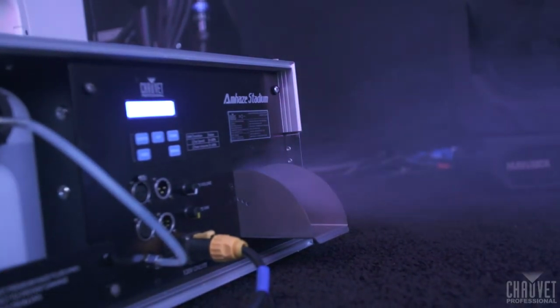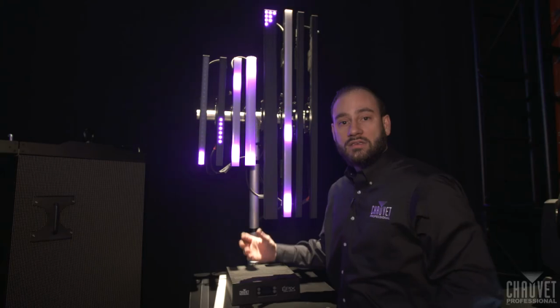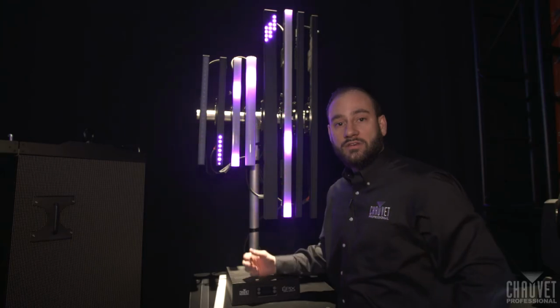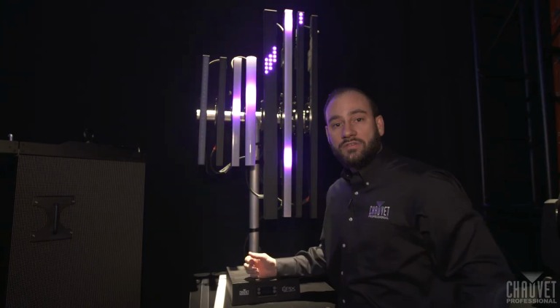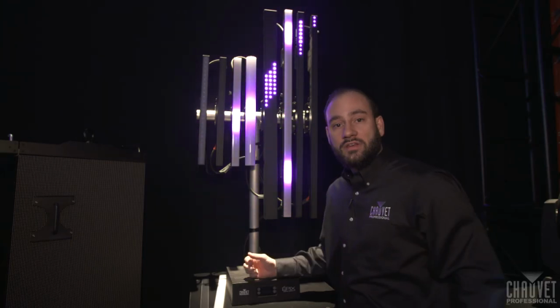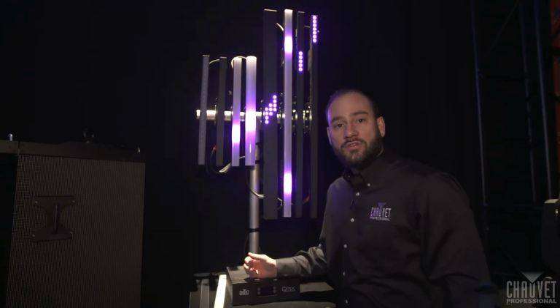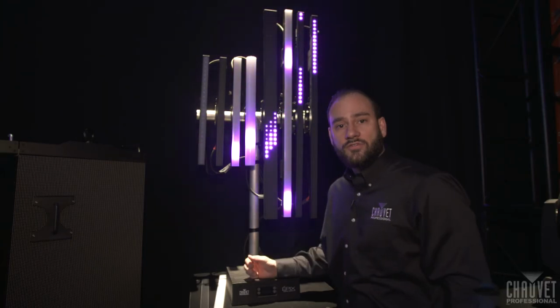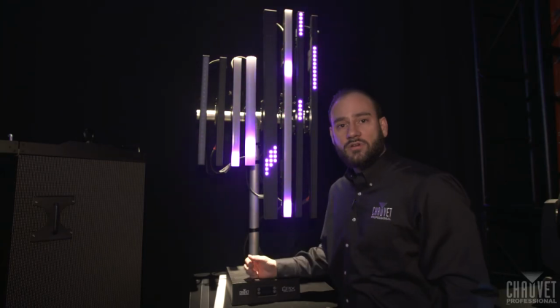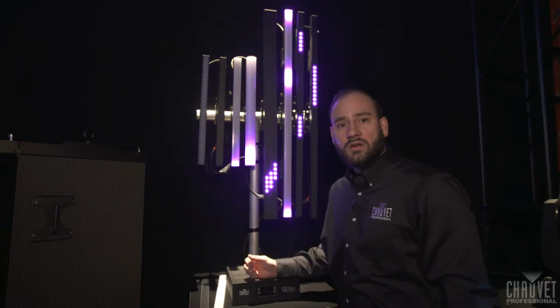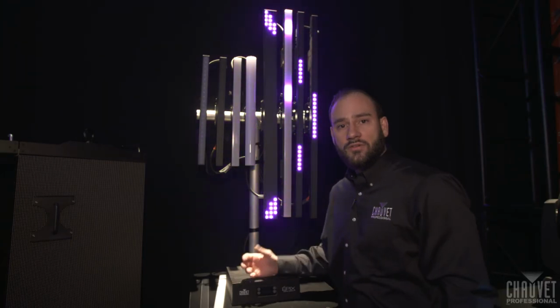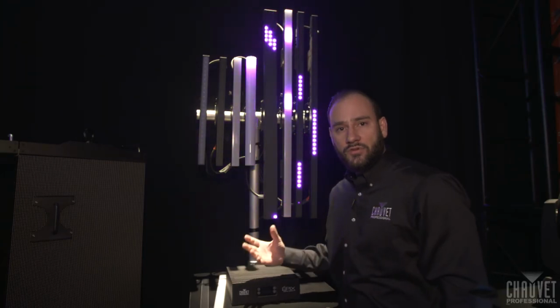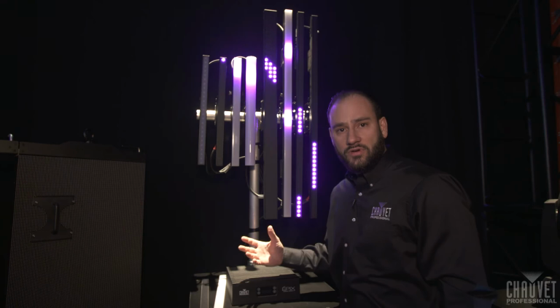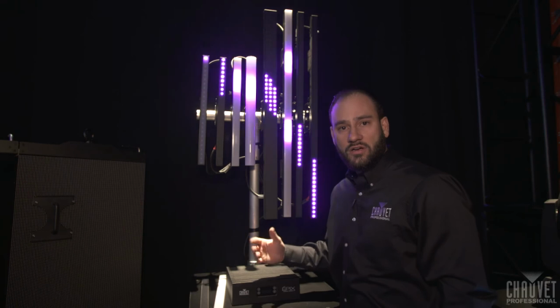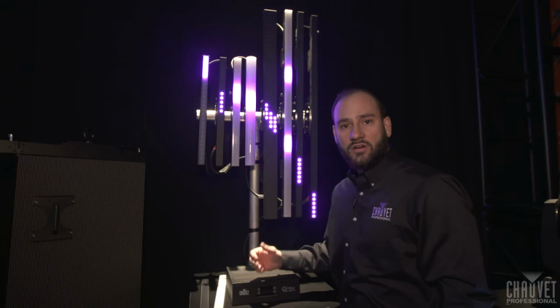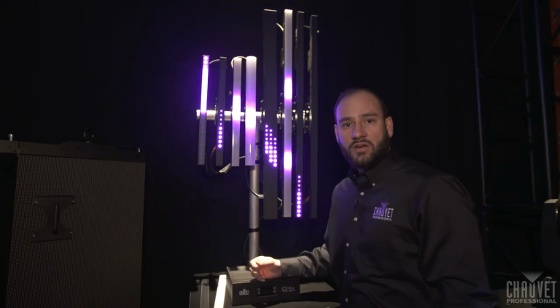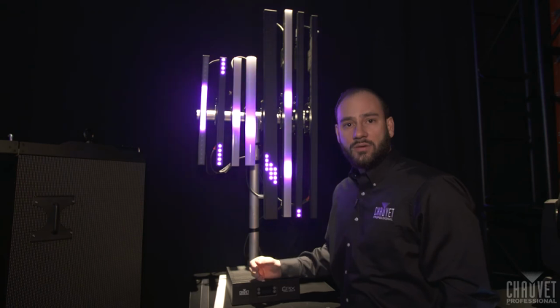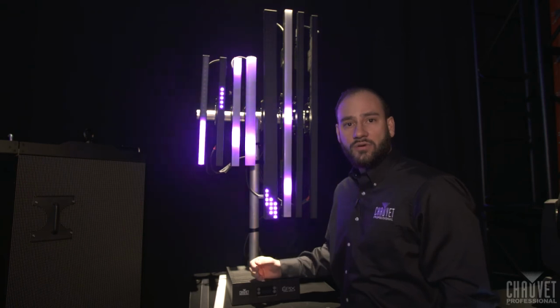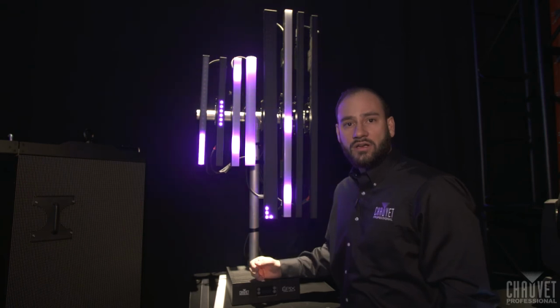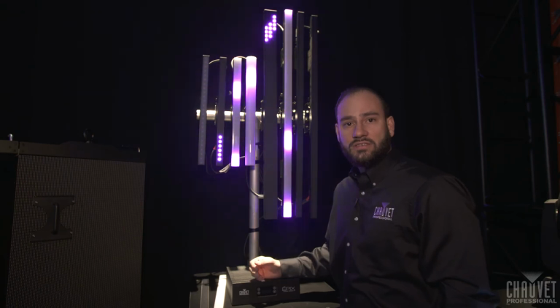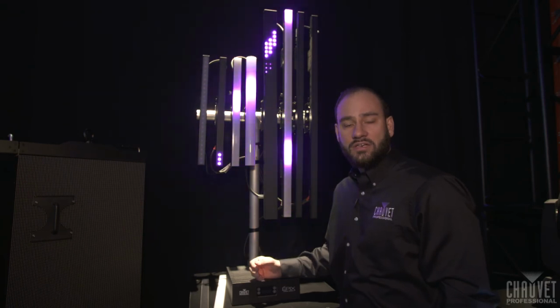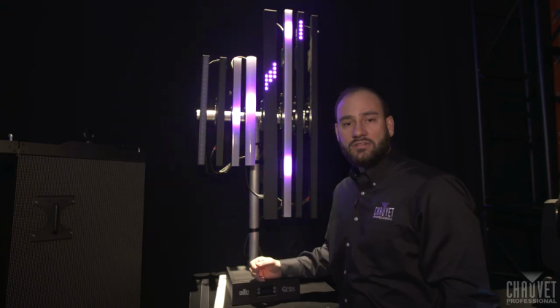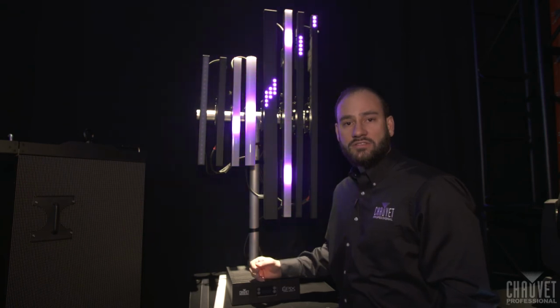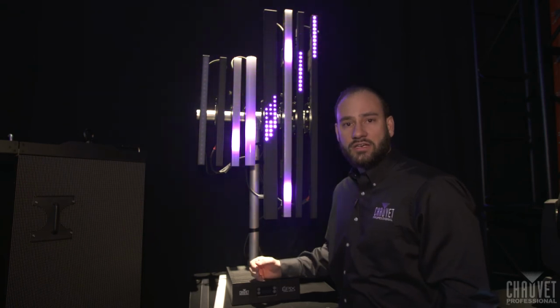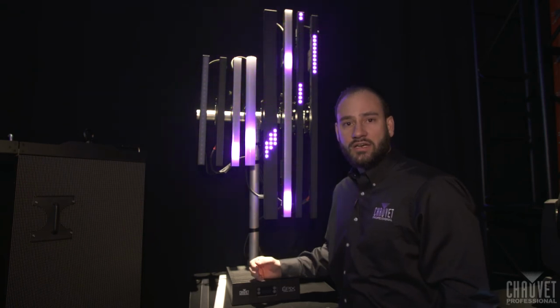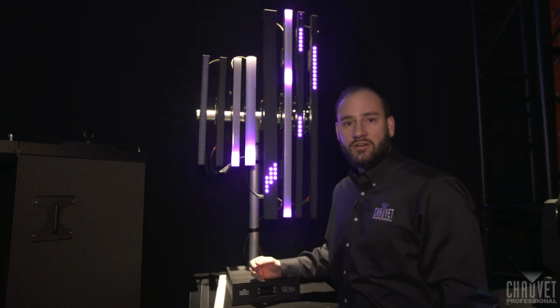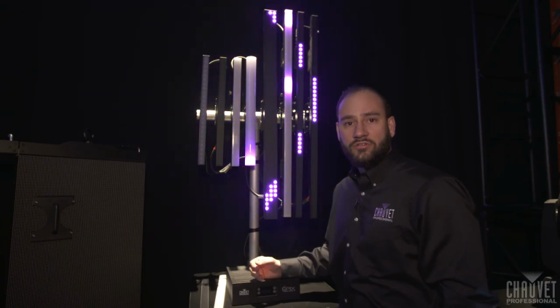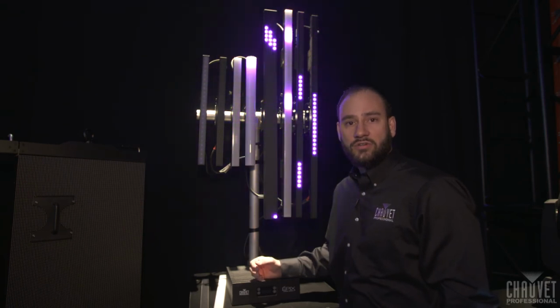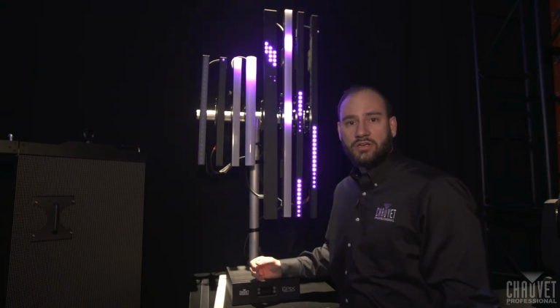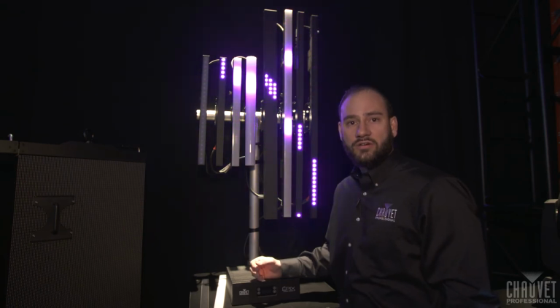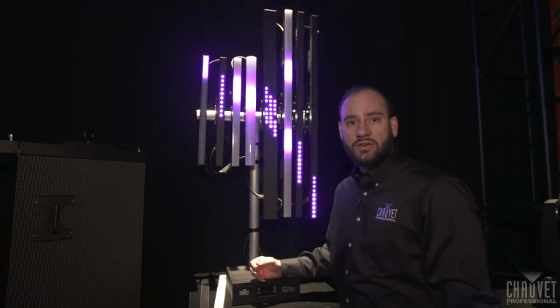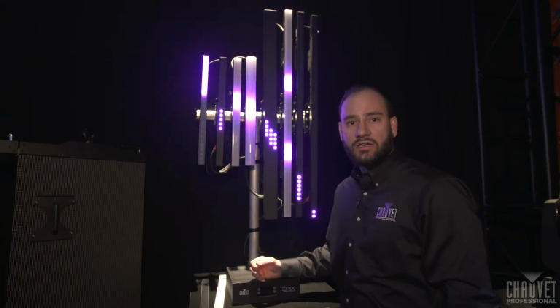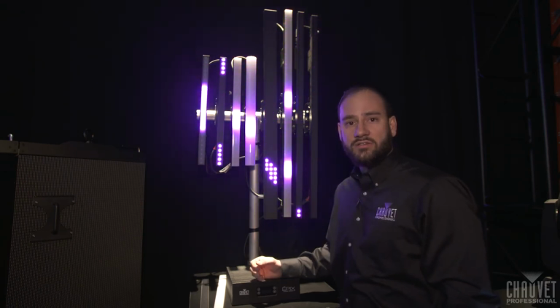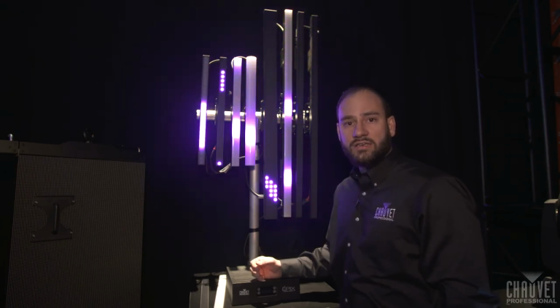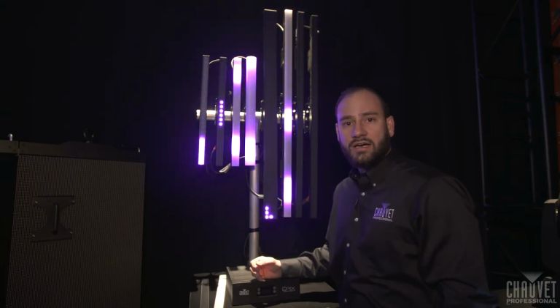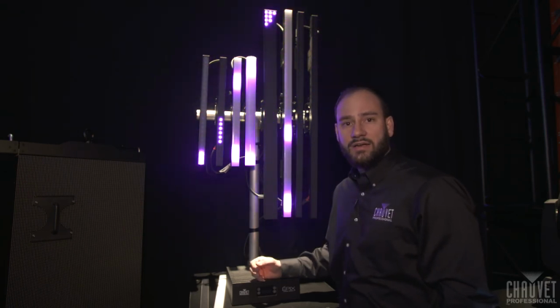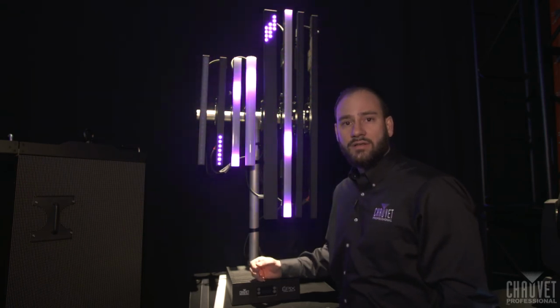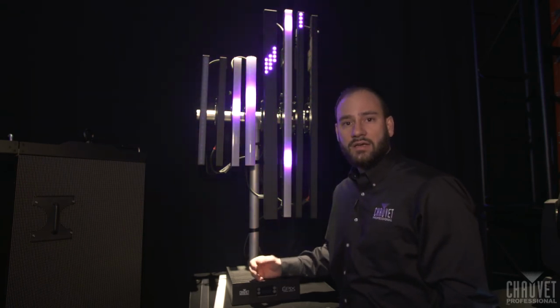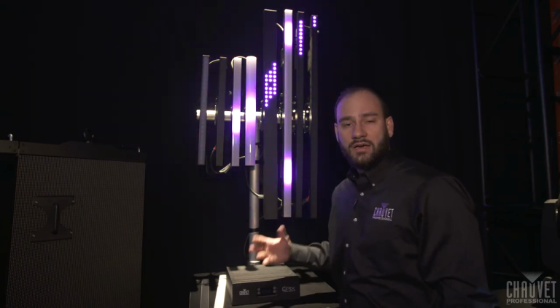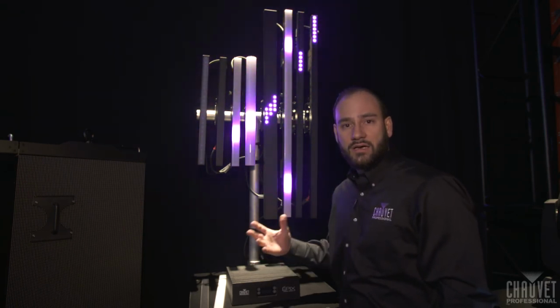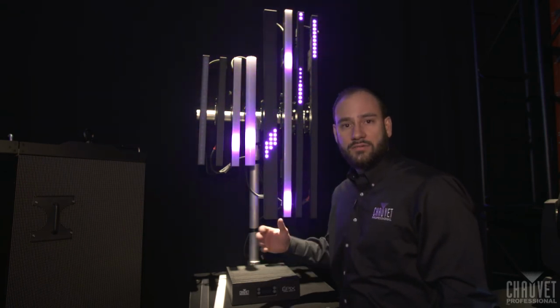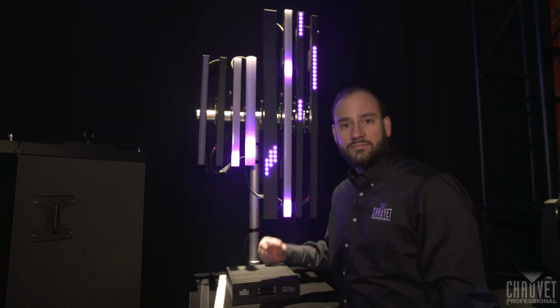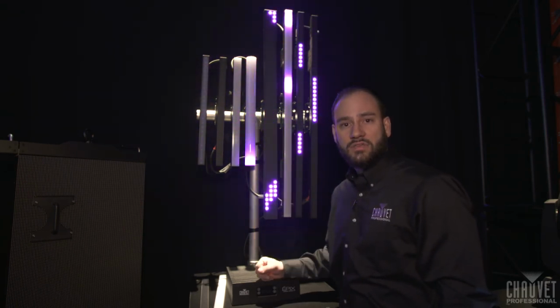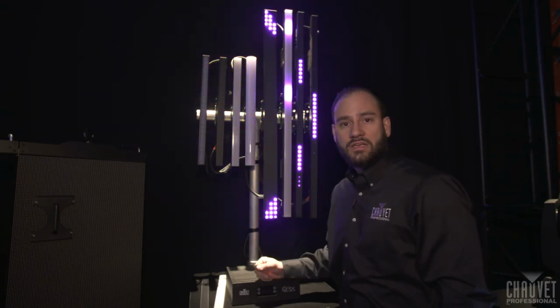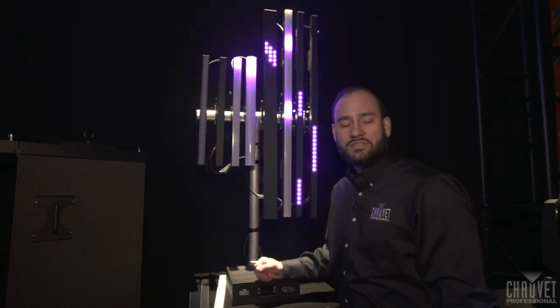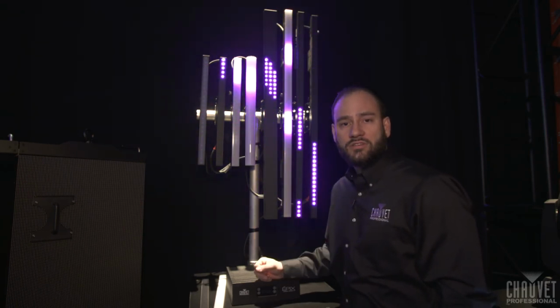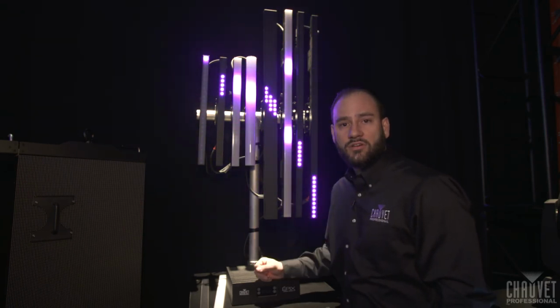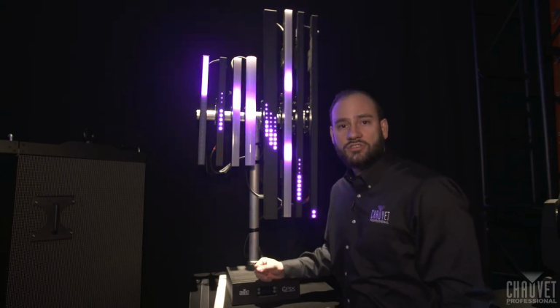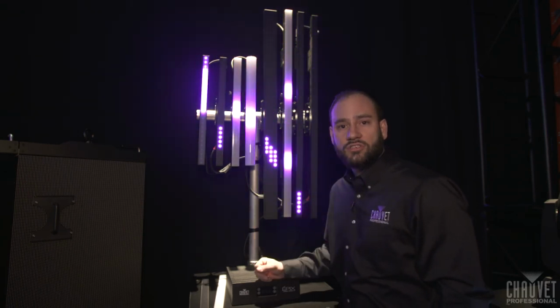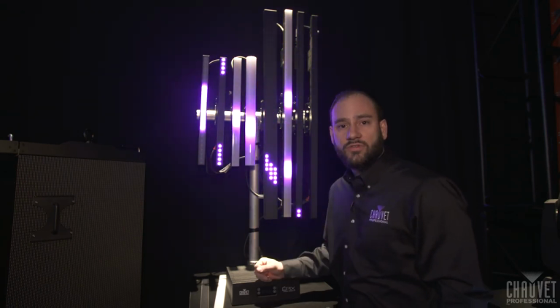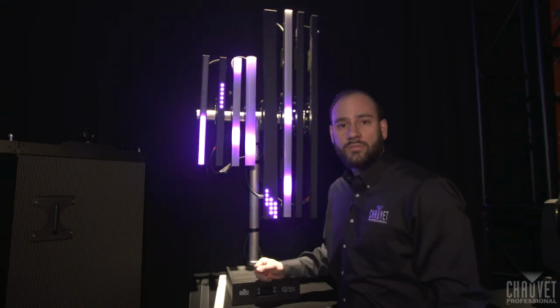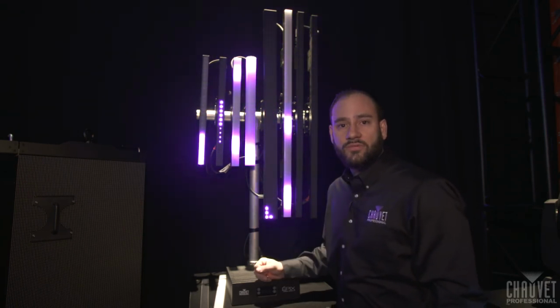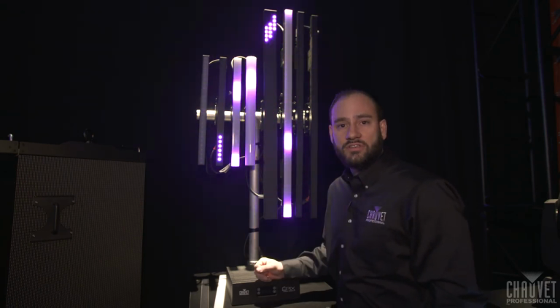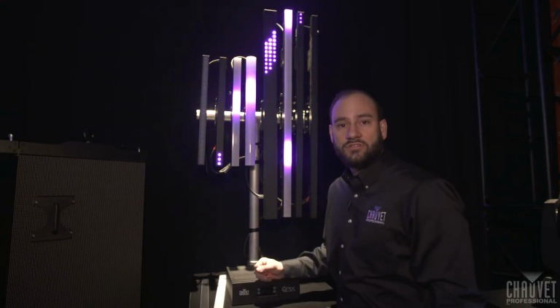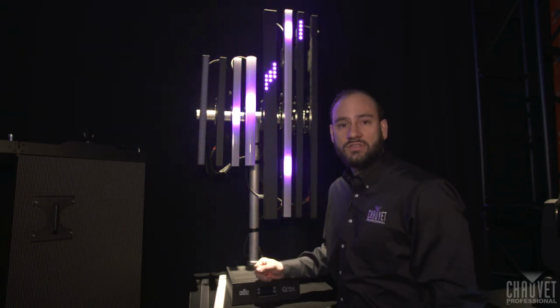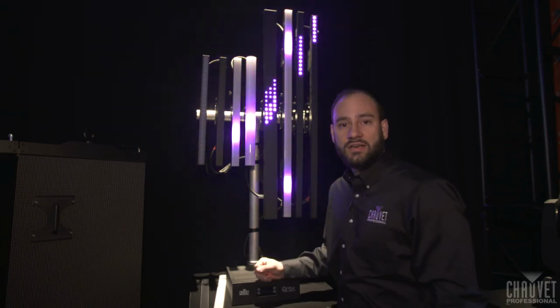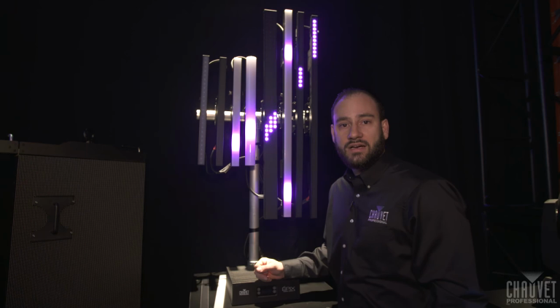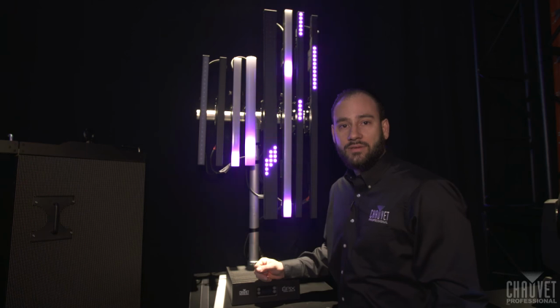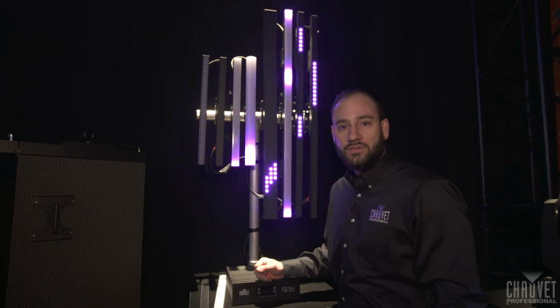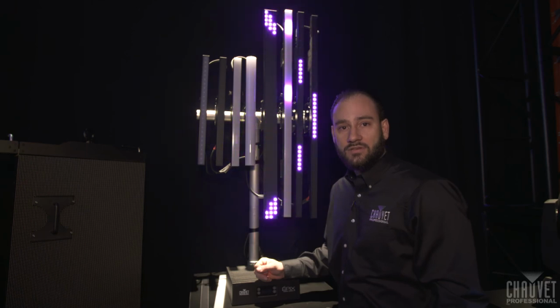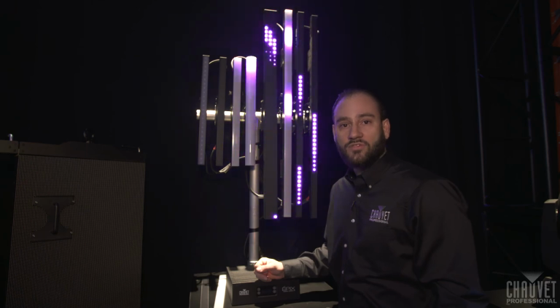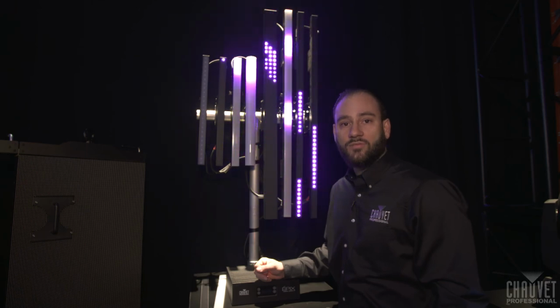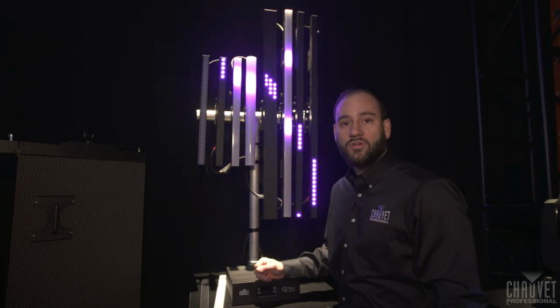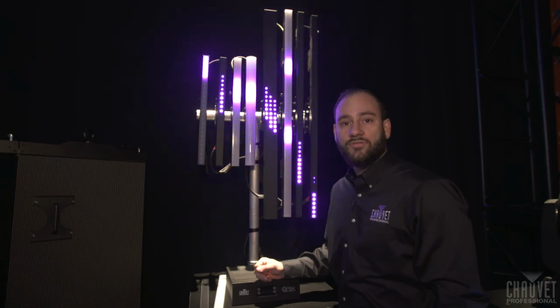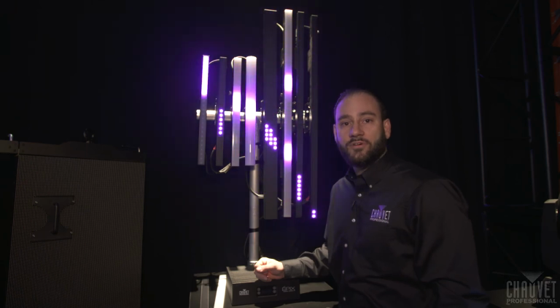Thank you for viewing our products here and checking out our new gear at LDI. Go to ChauvetProfessional.com to view more info.